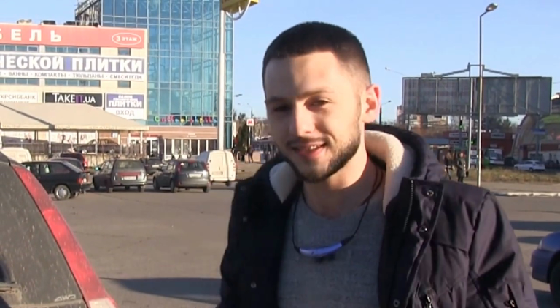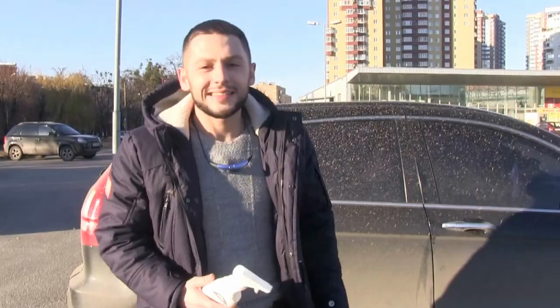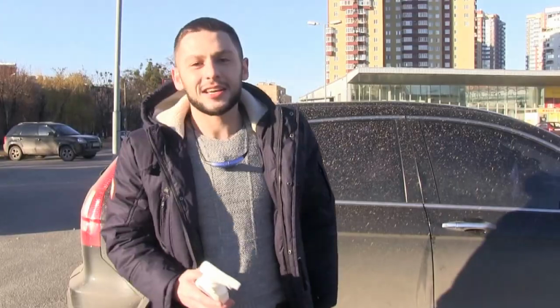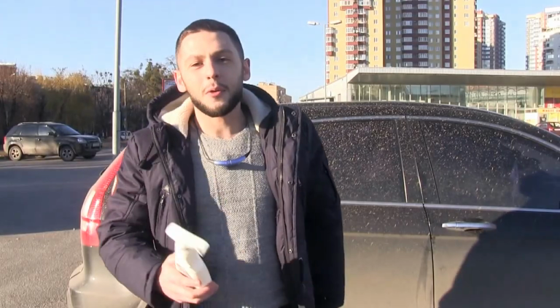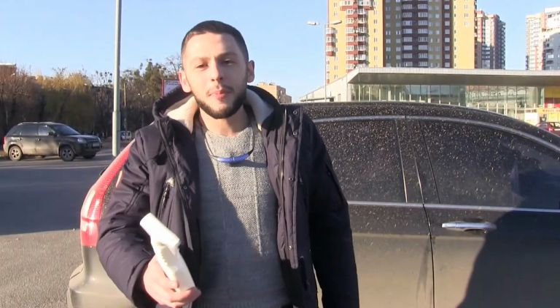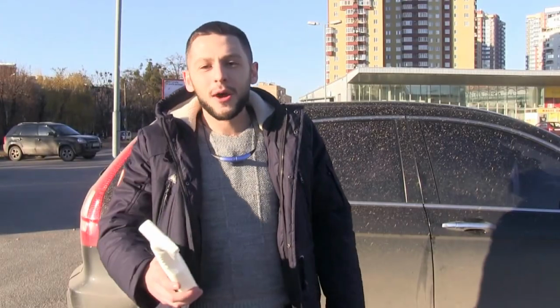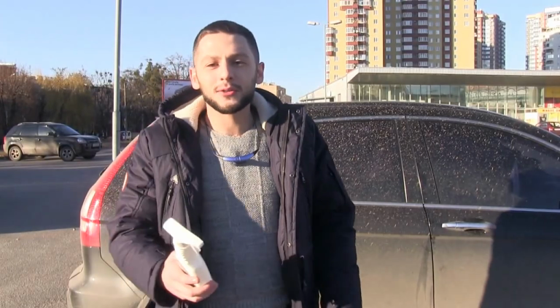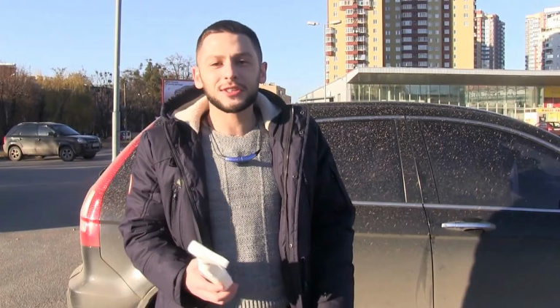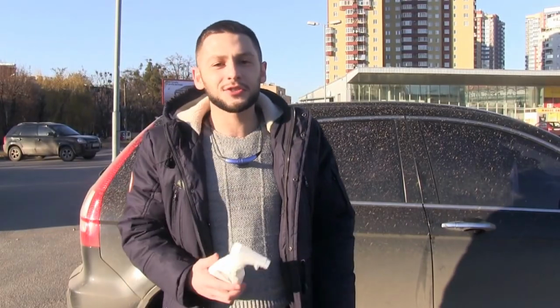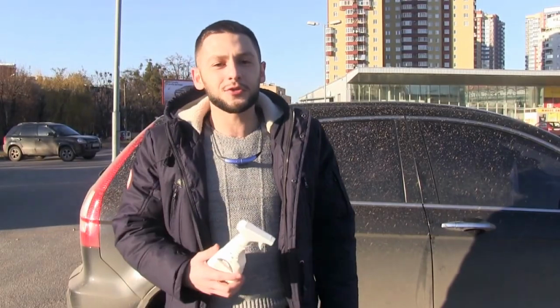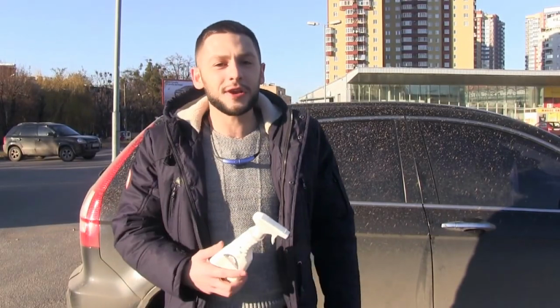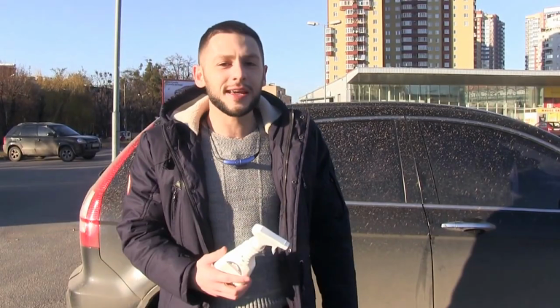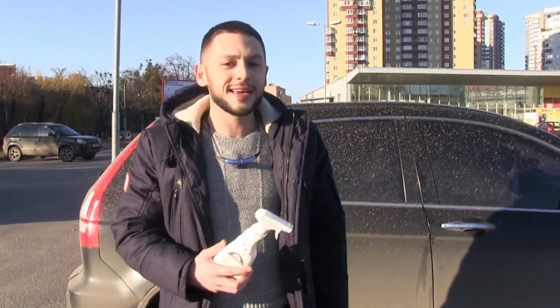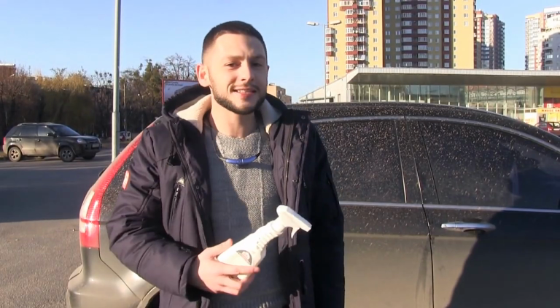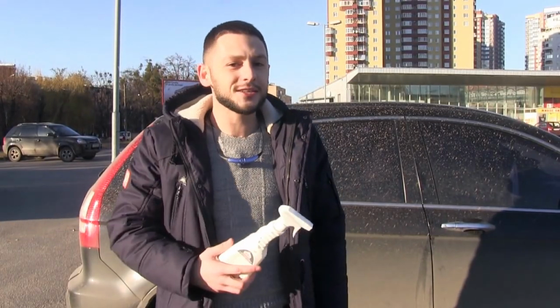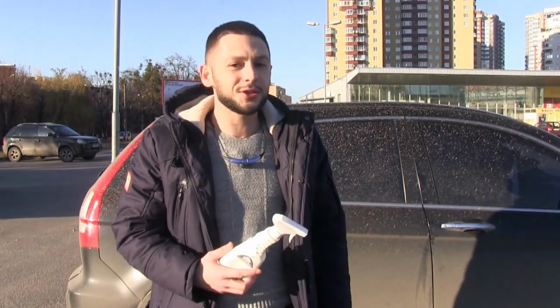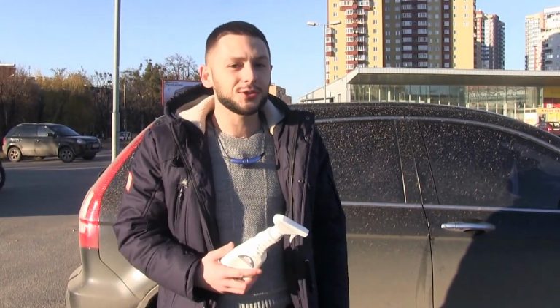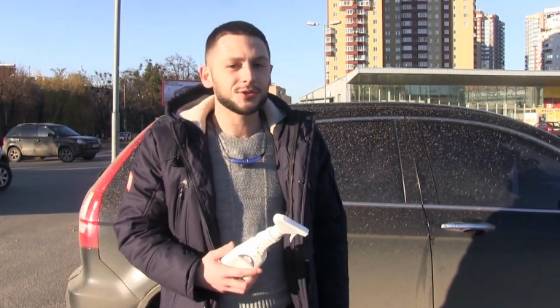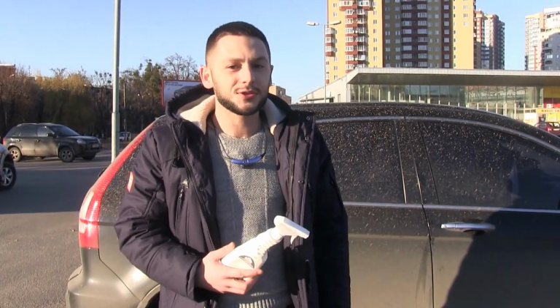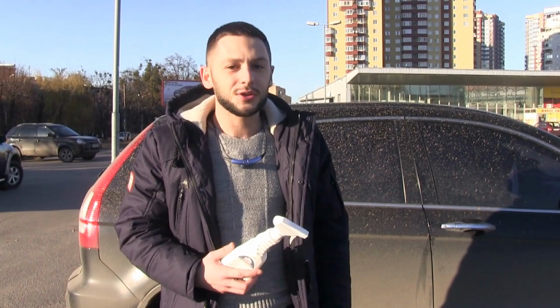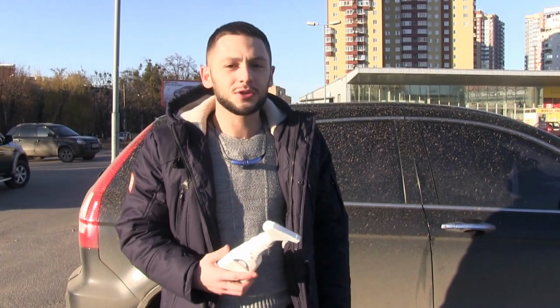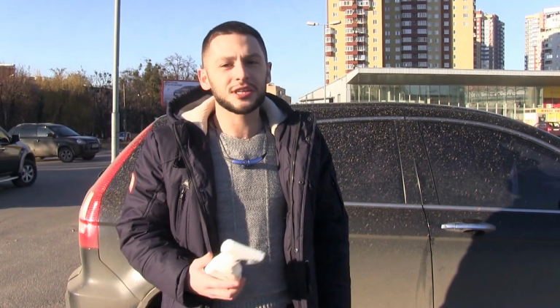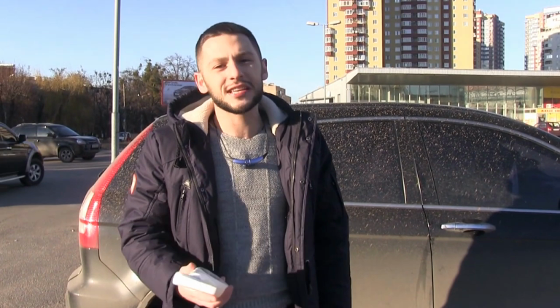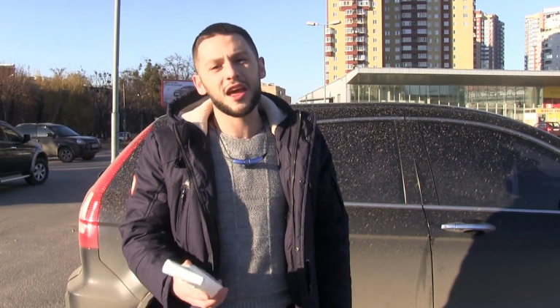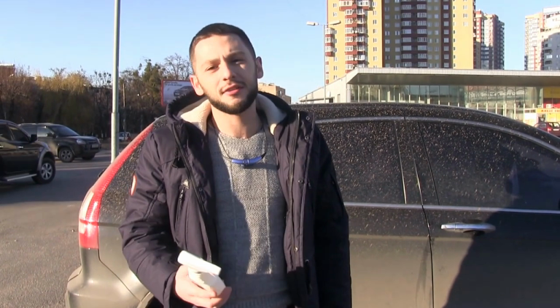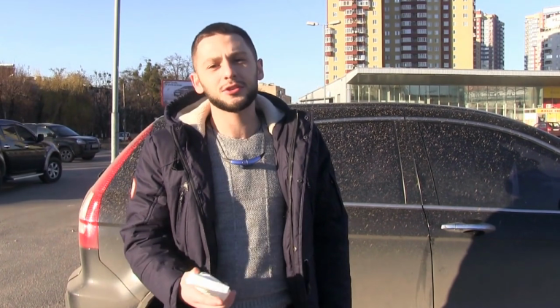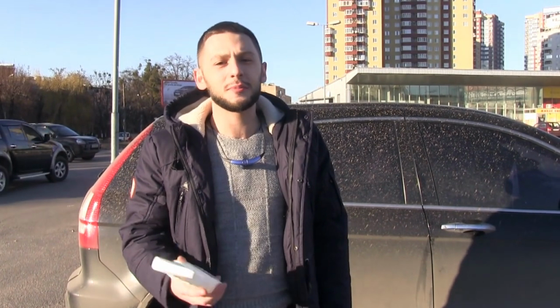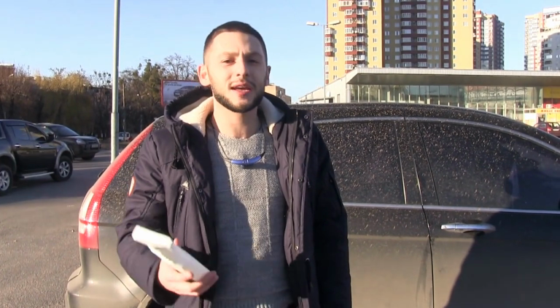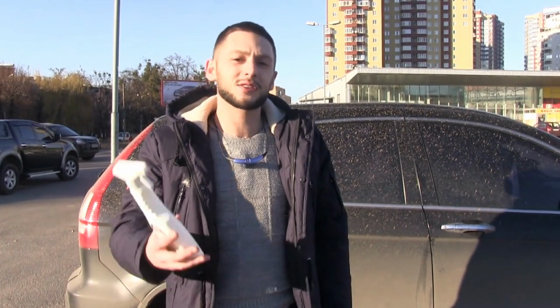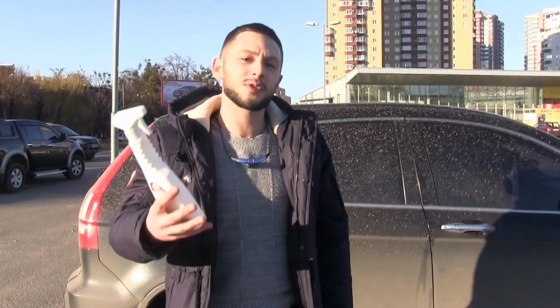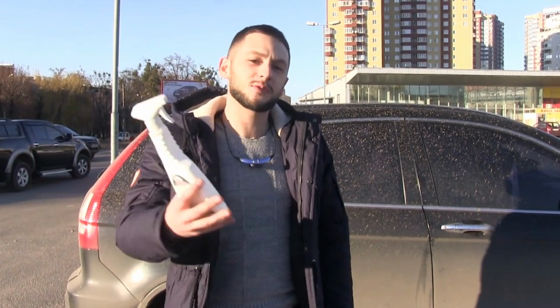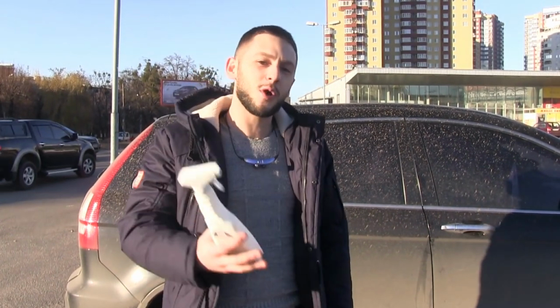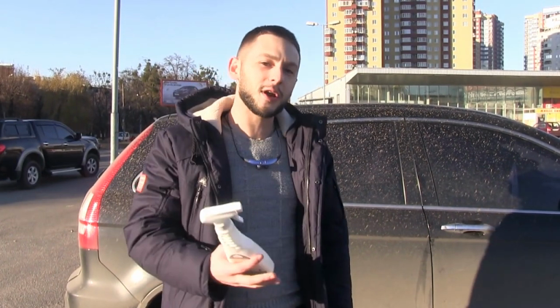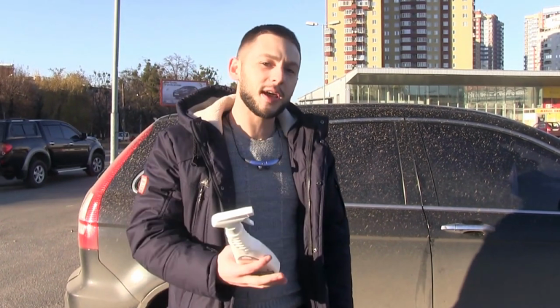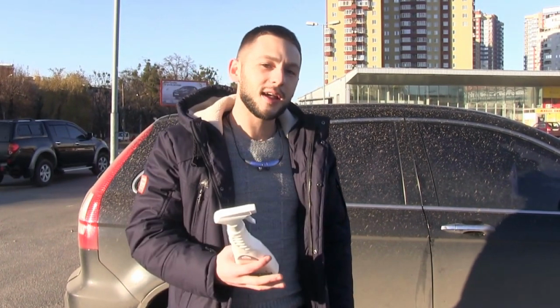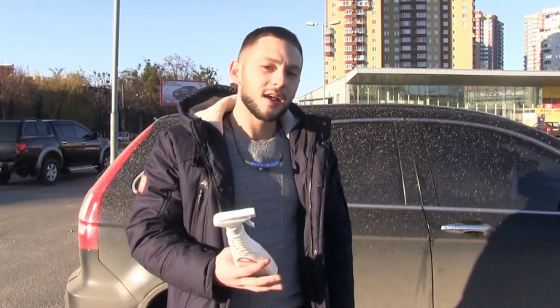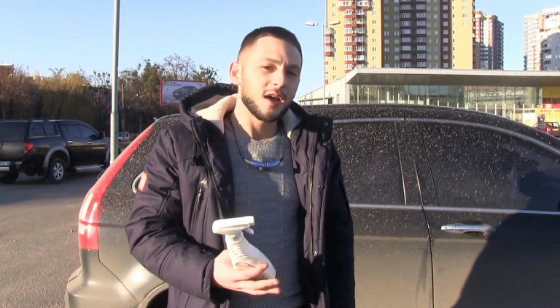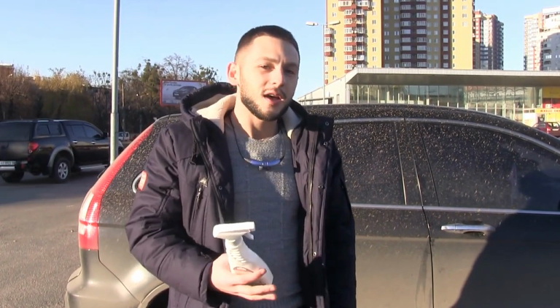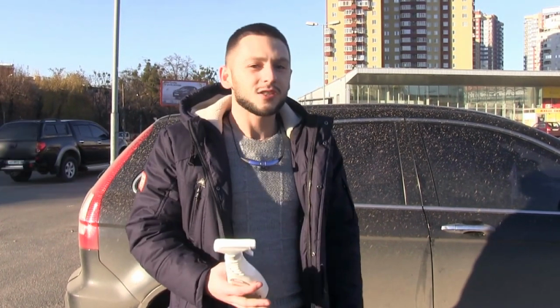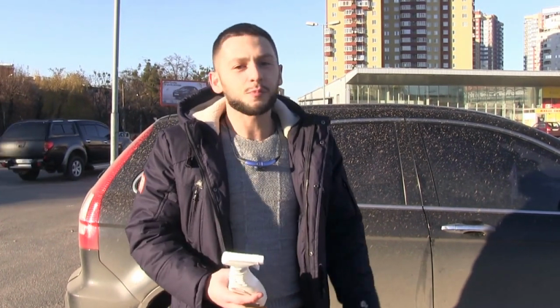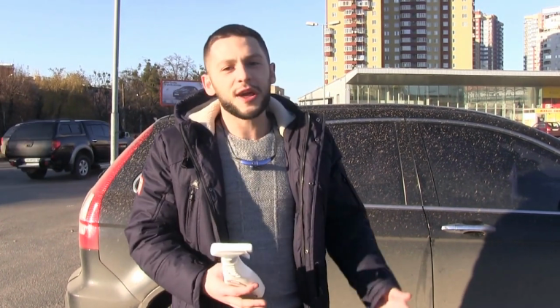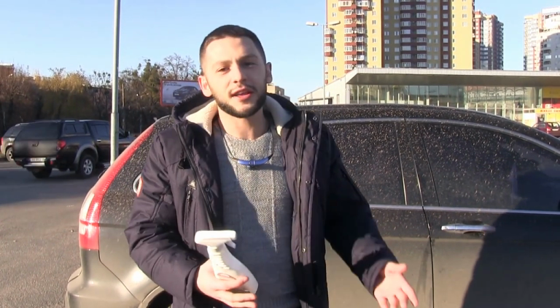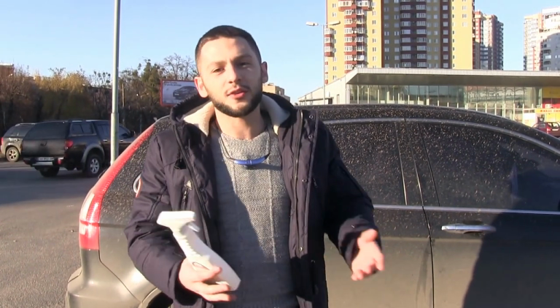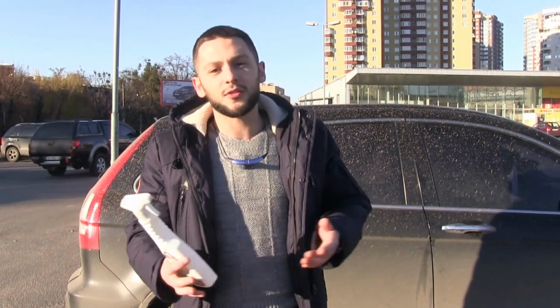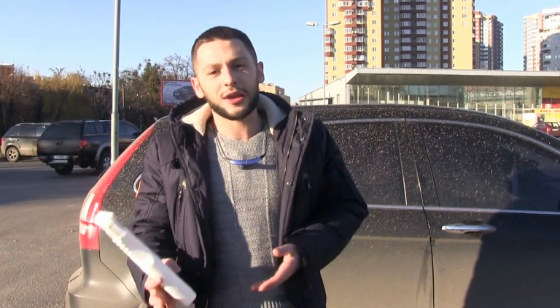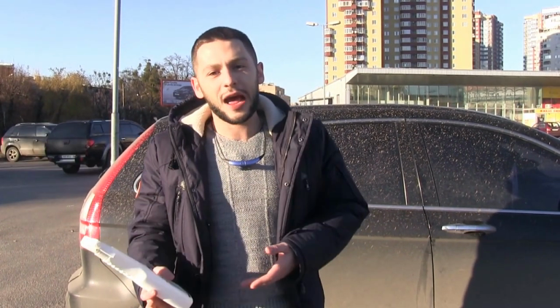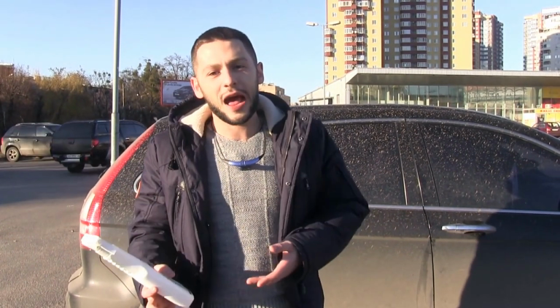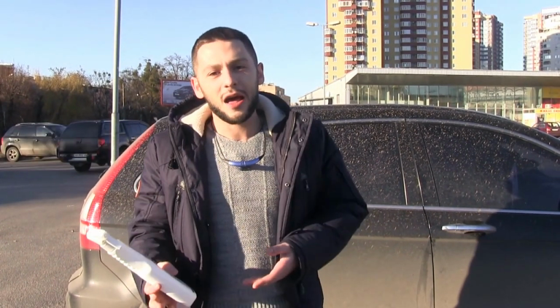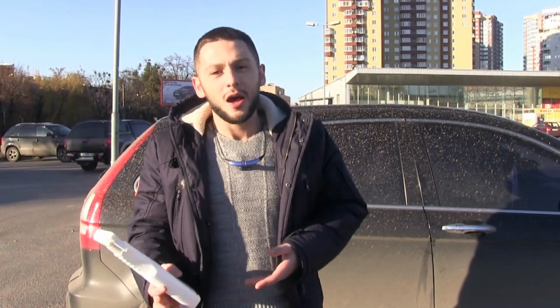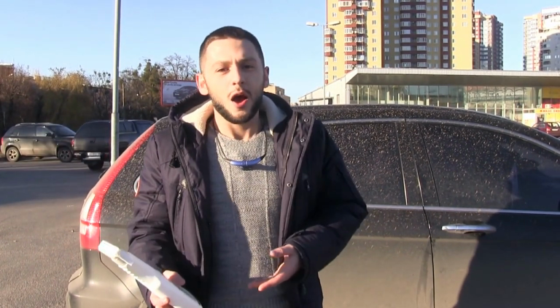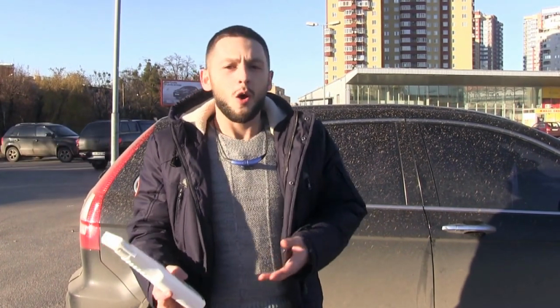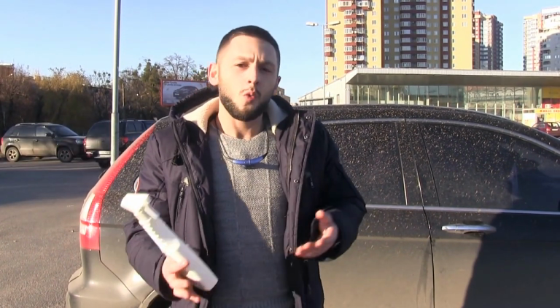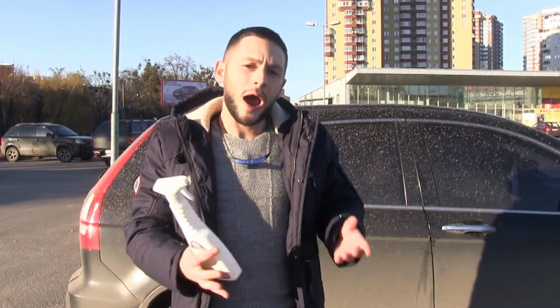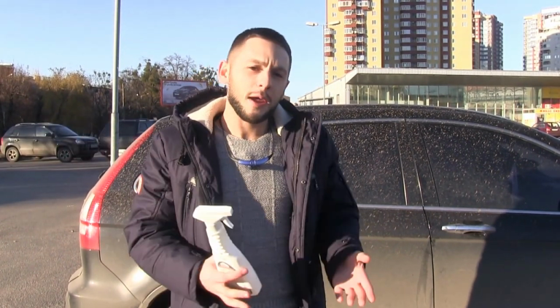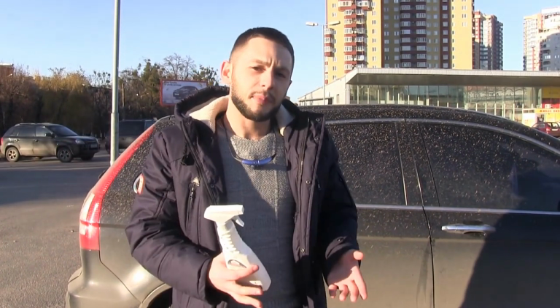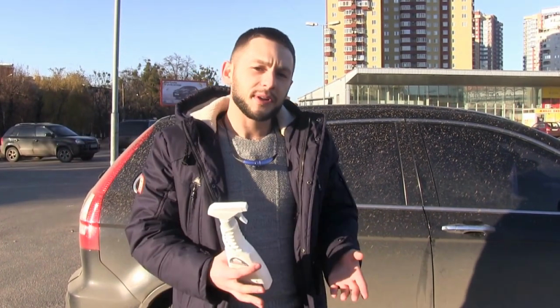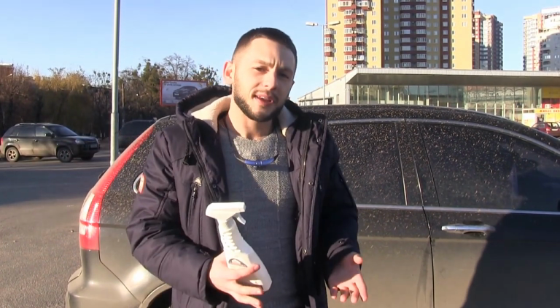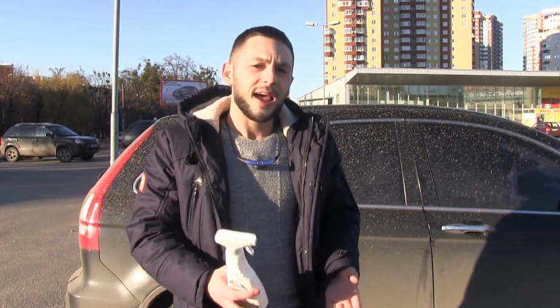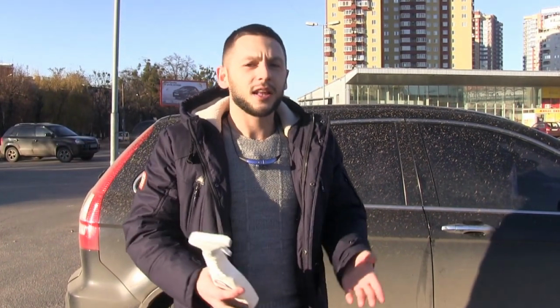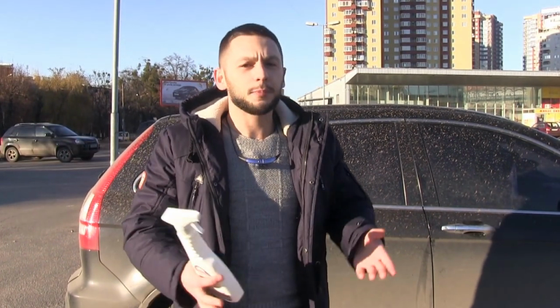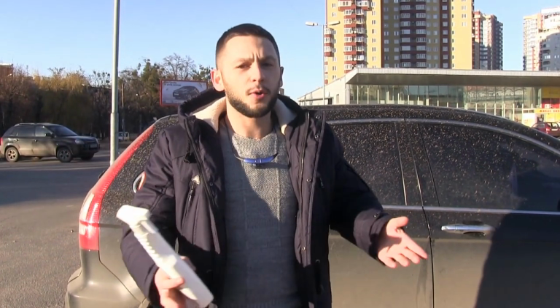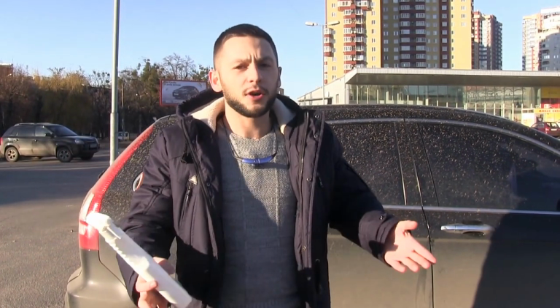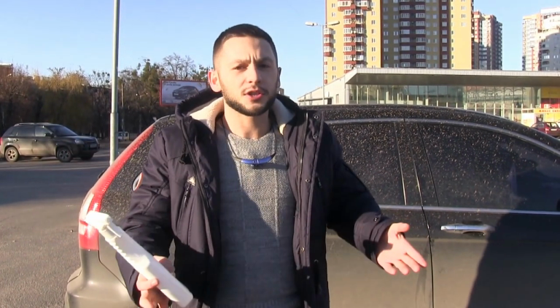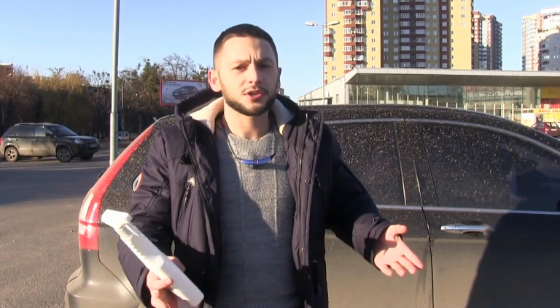The compound is really easy to use. You just have to mix it with water, spray it on the car, wipe it and polish.